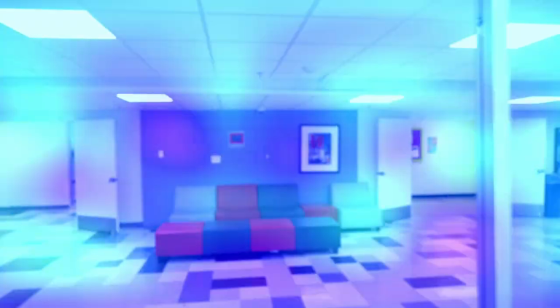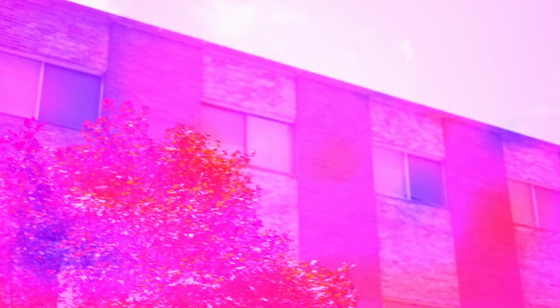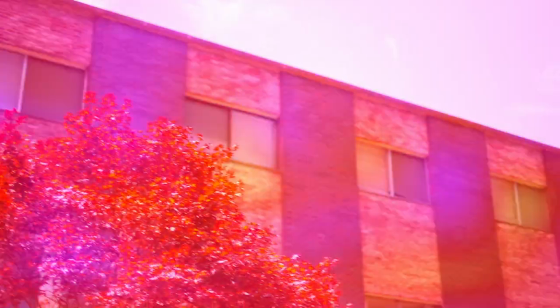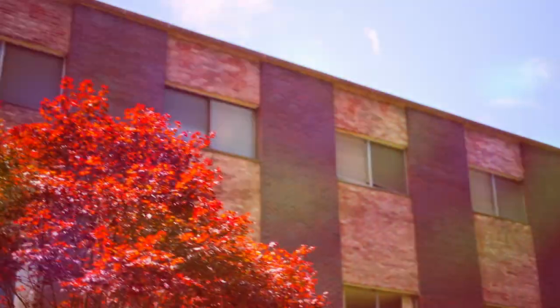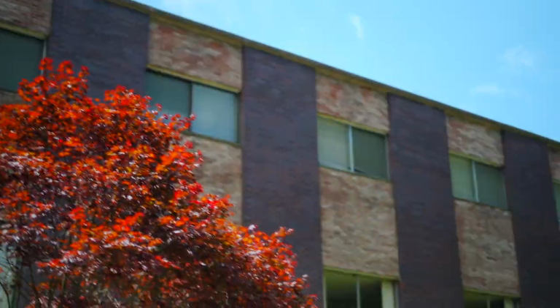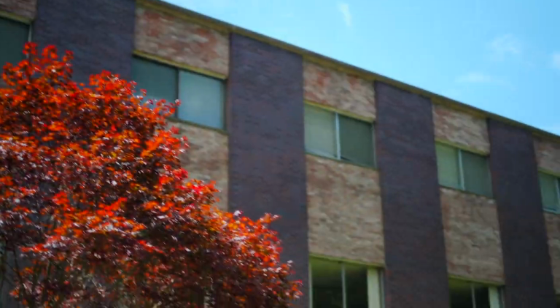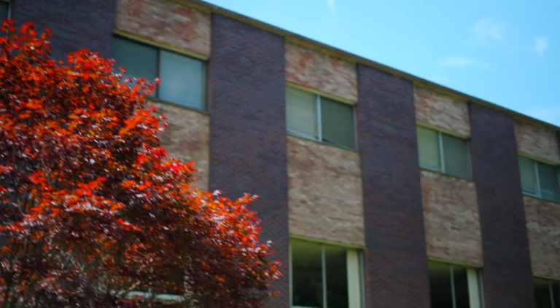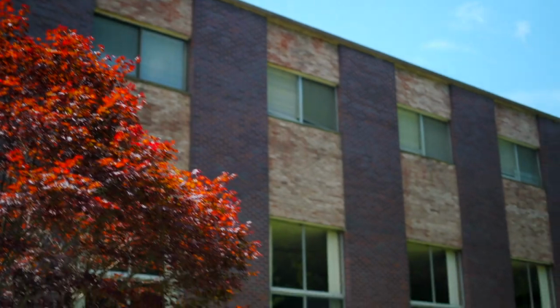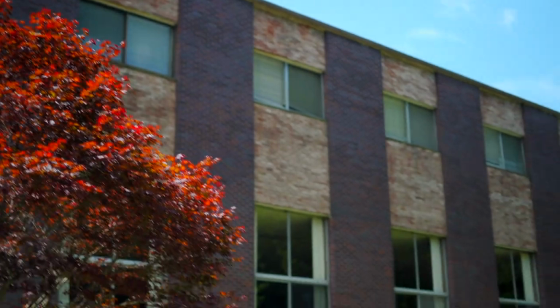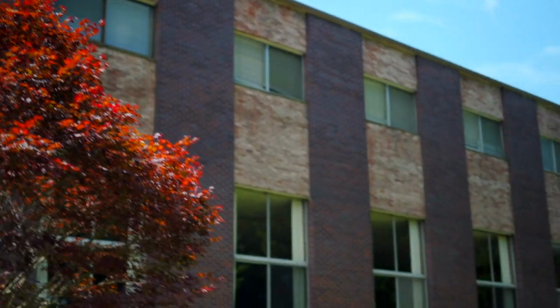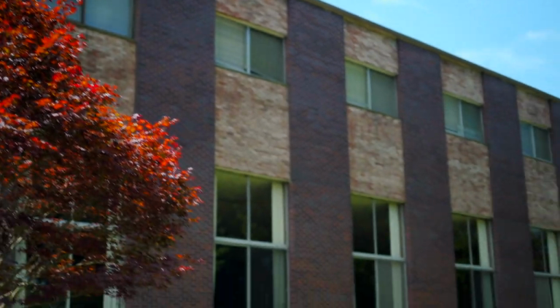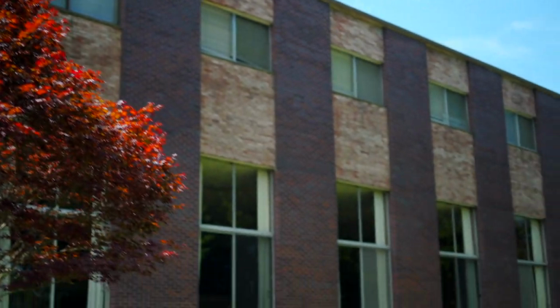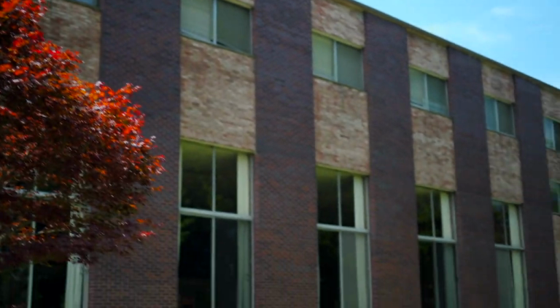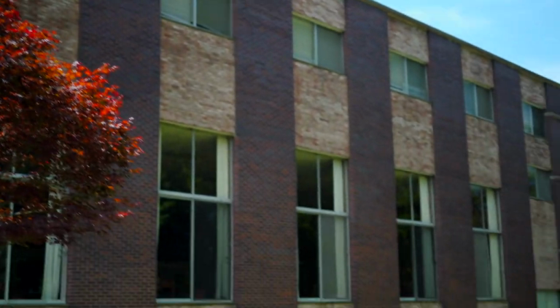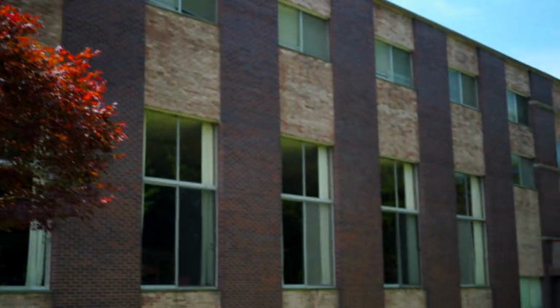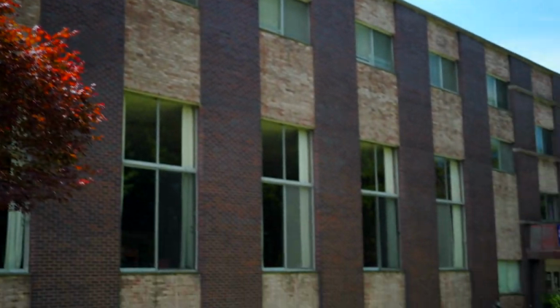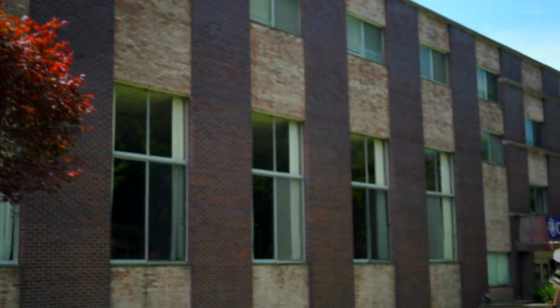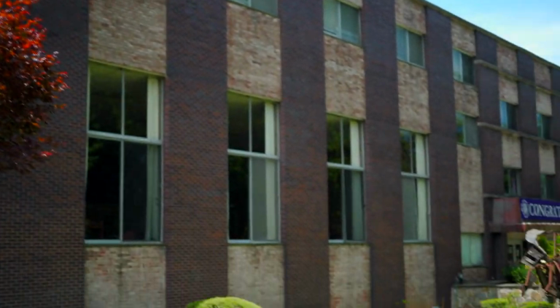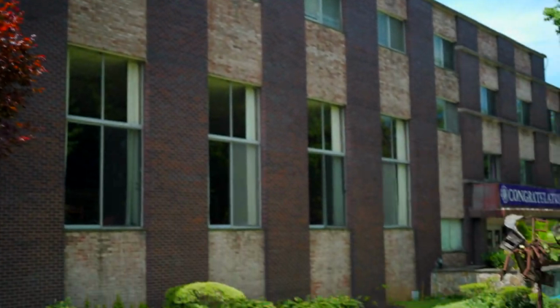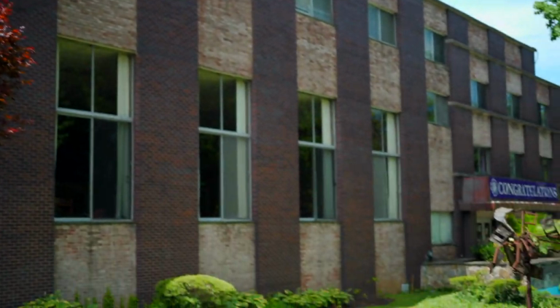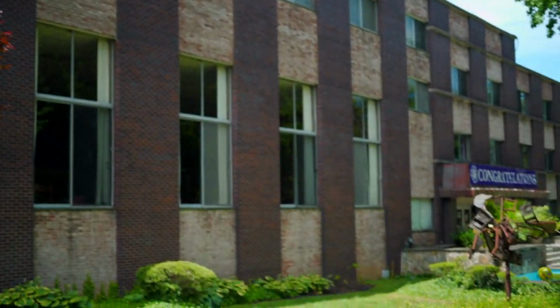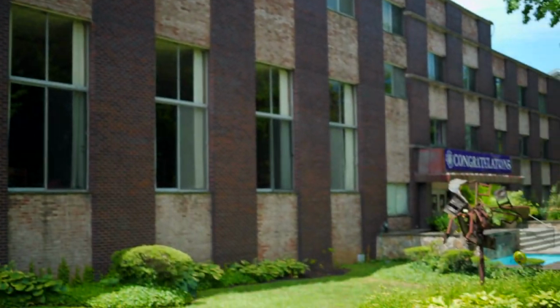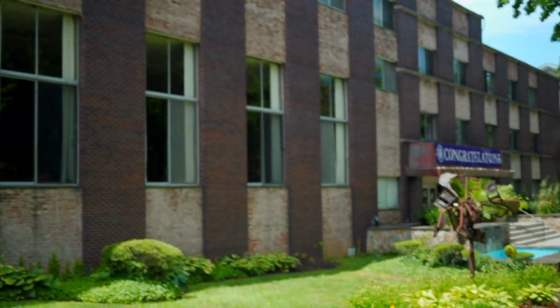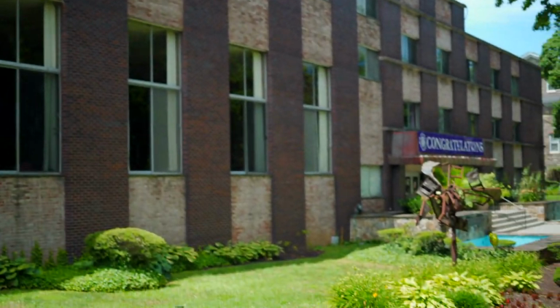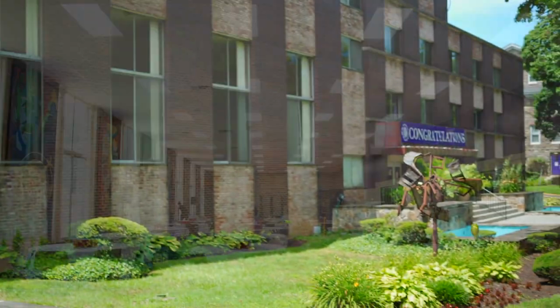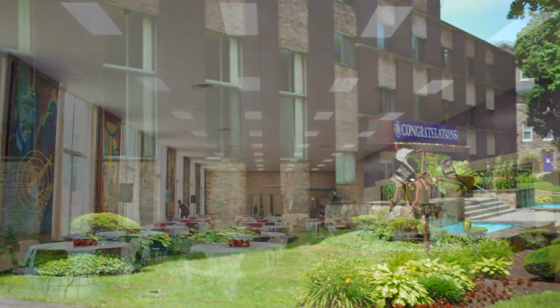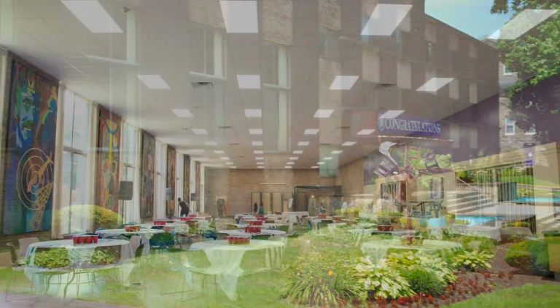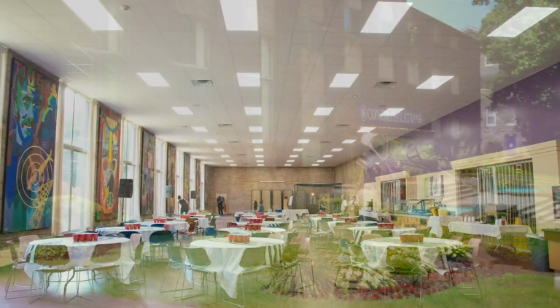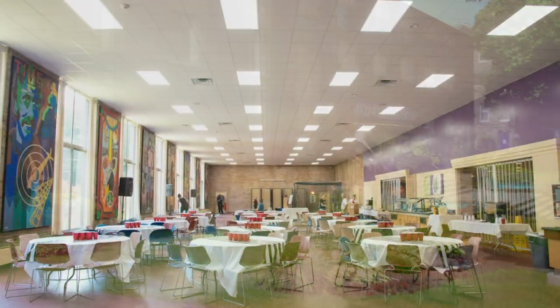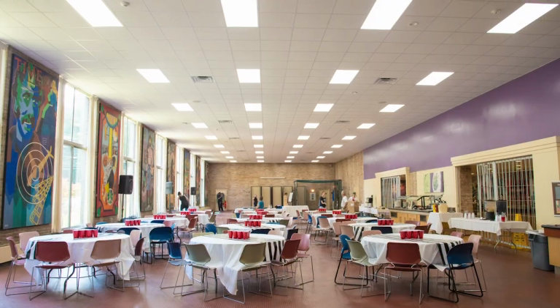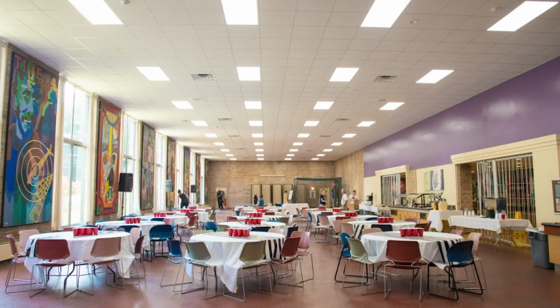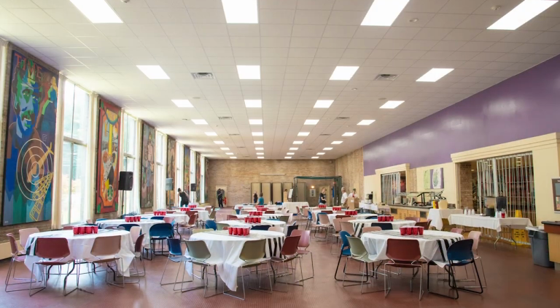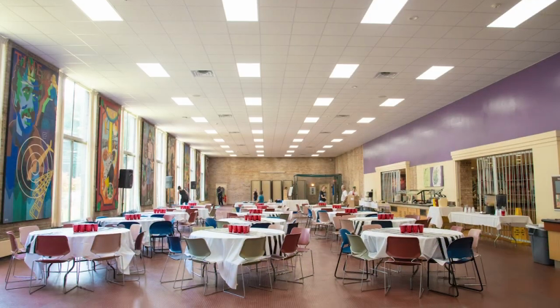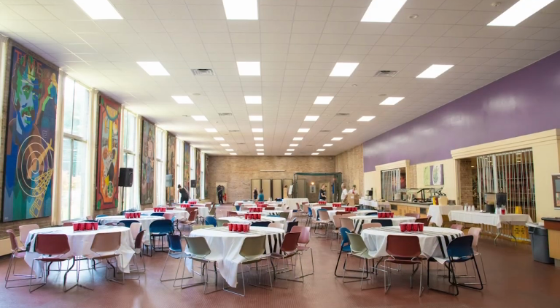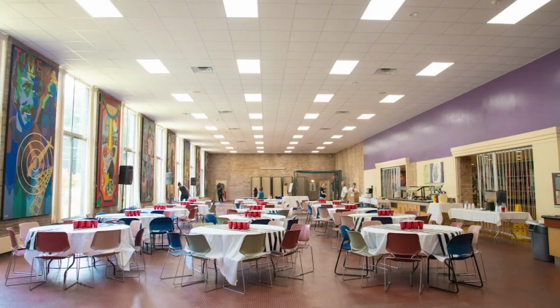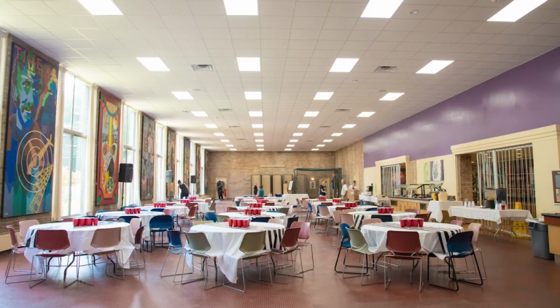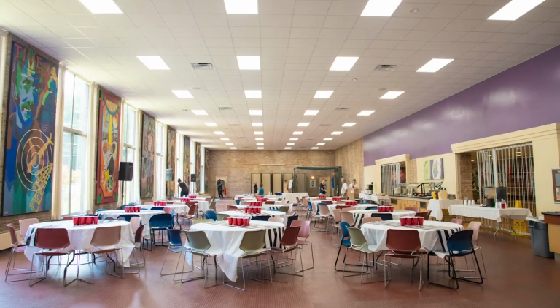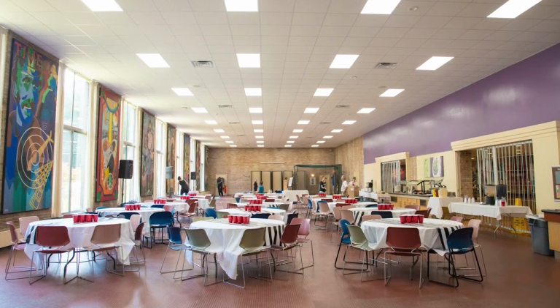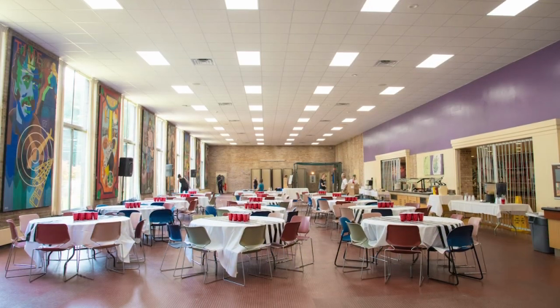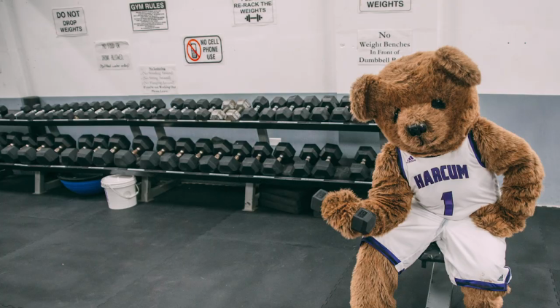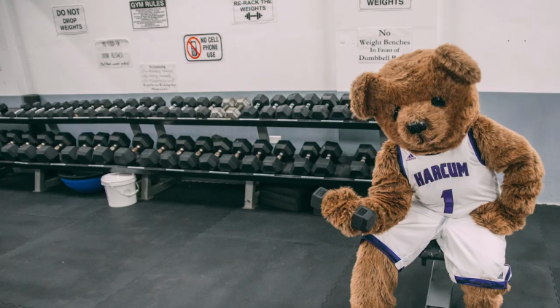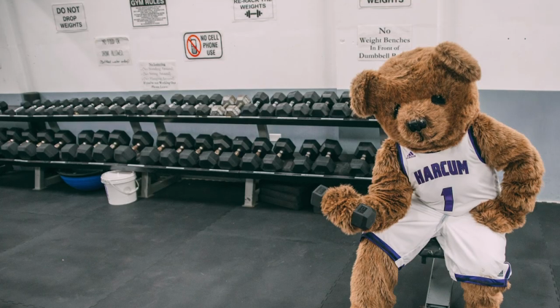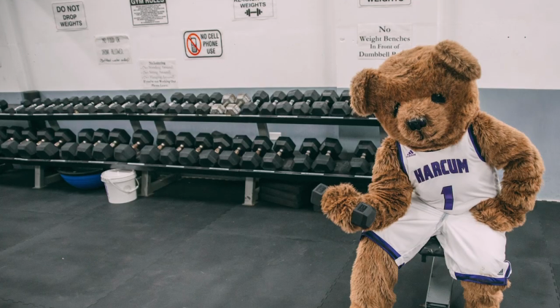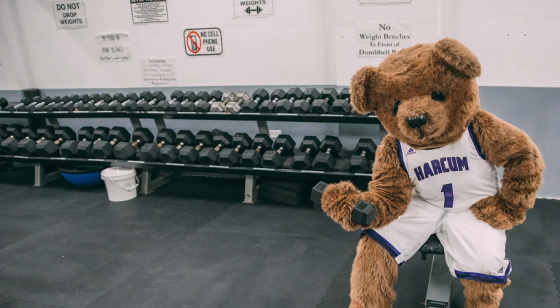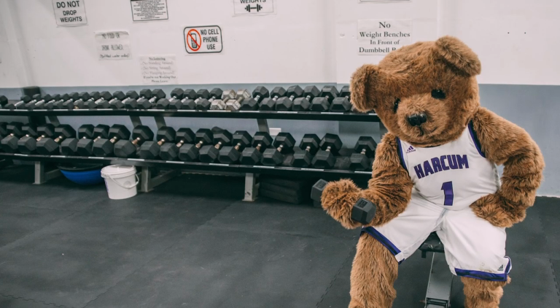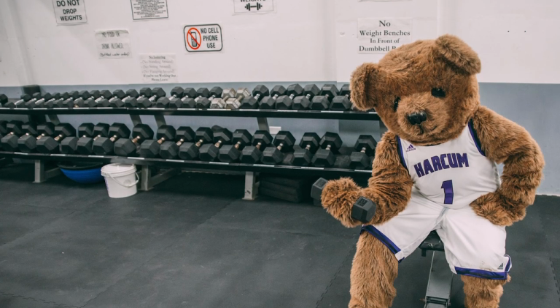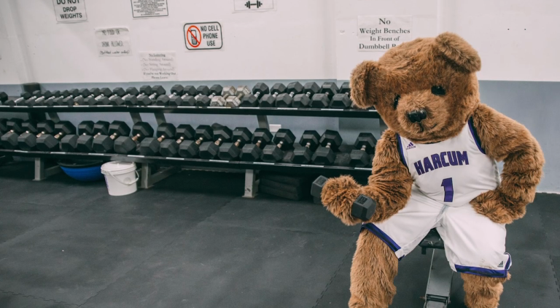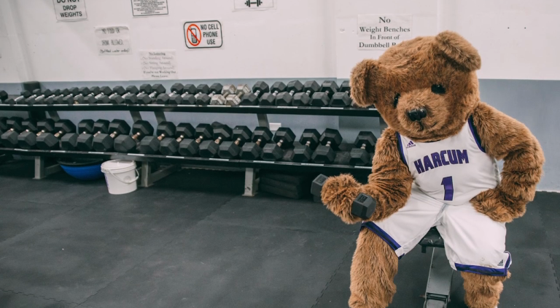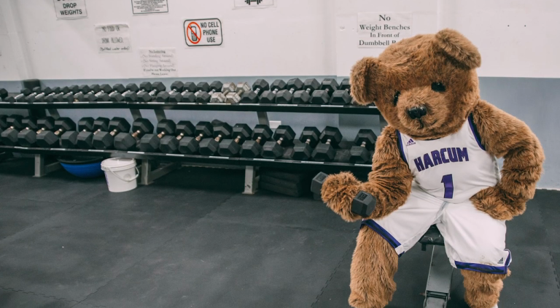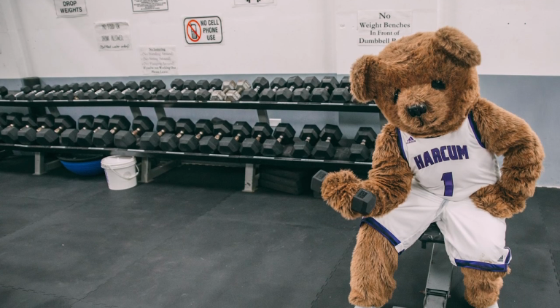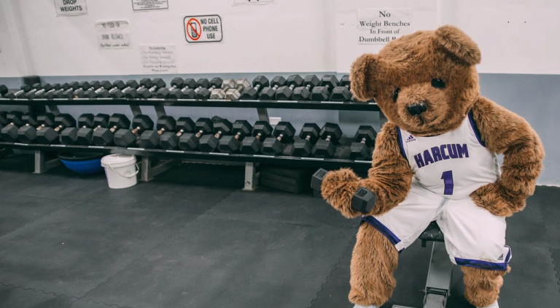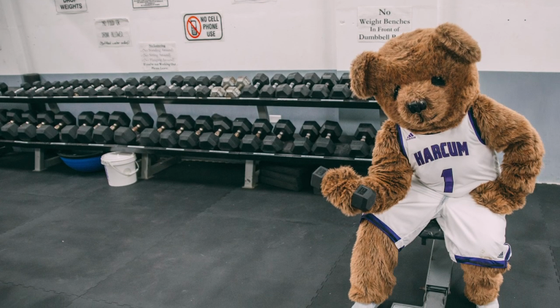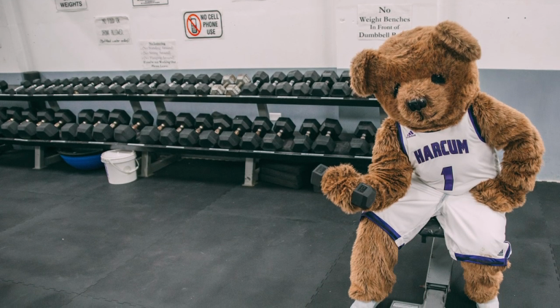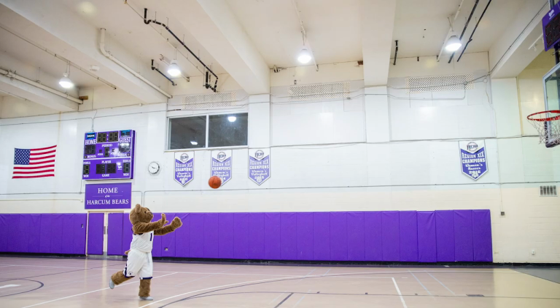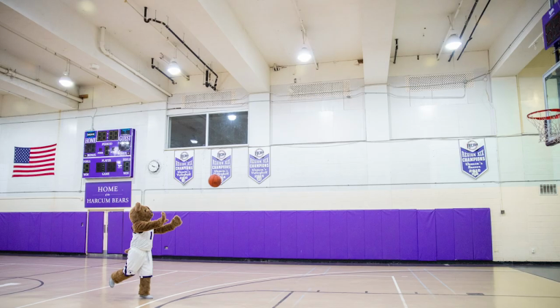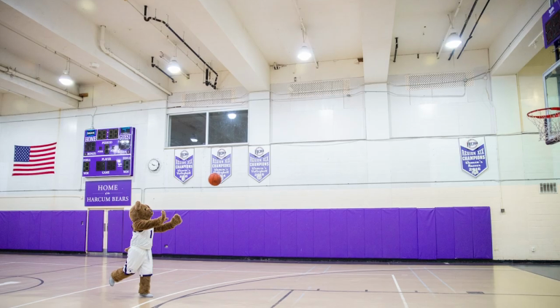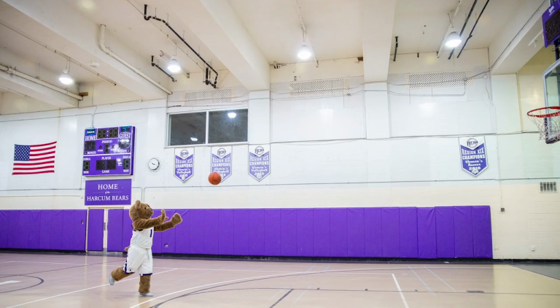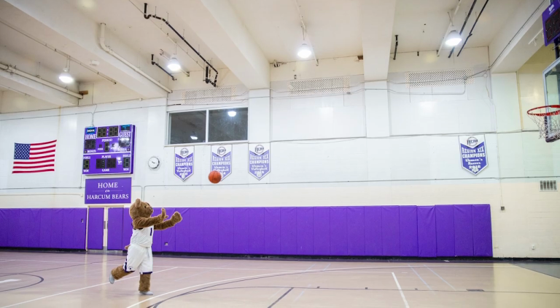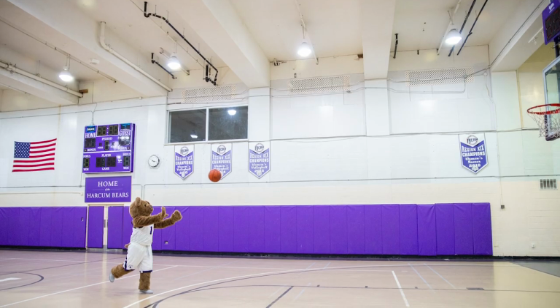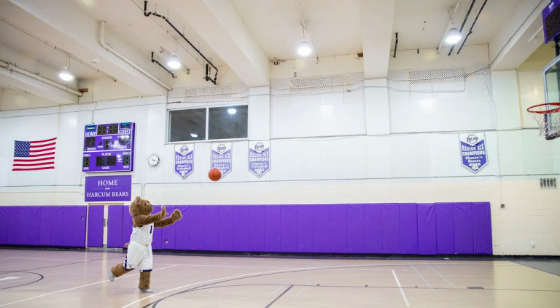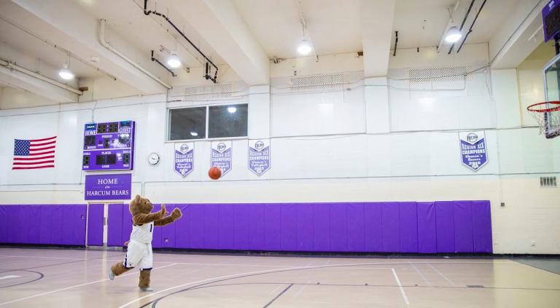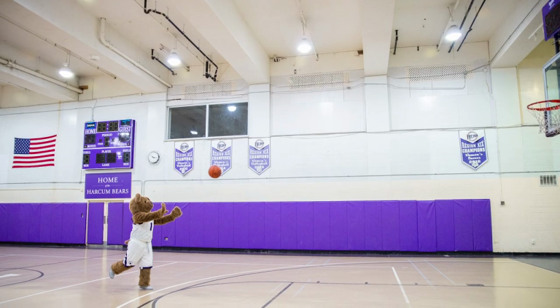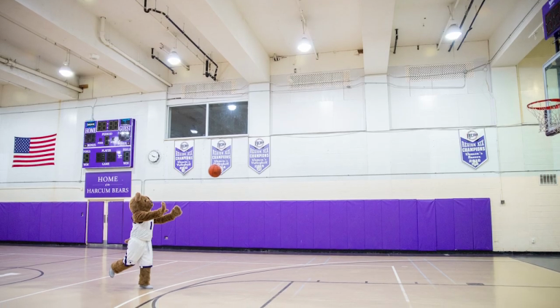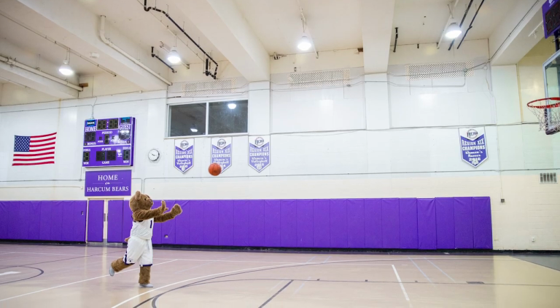Klein Hall is an 80-bed facility that is also home to the dining hall, a fitness center, a gymnasium, and student life offices.